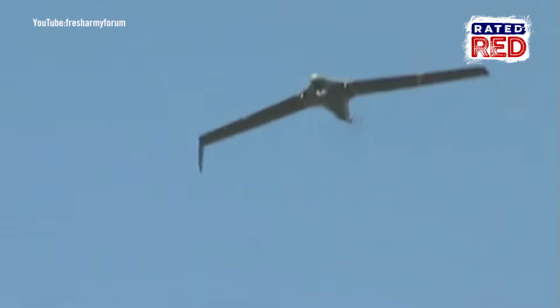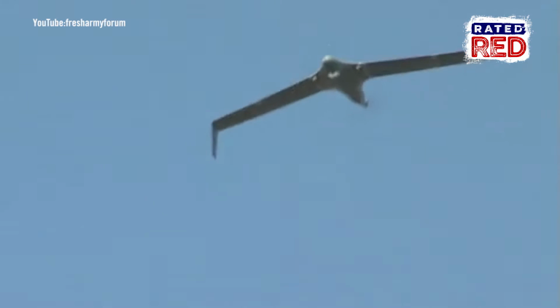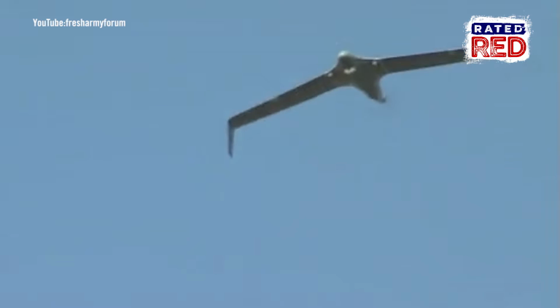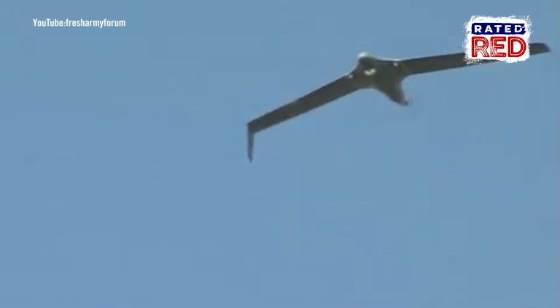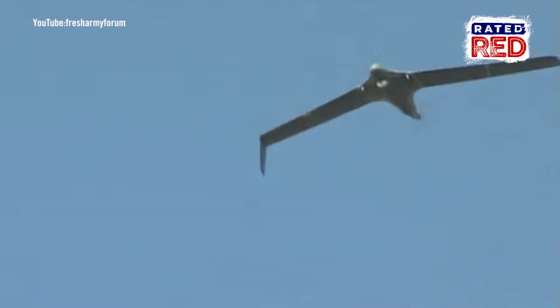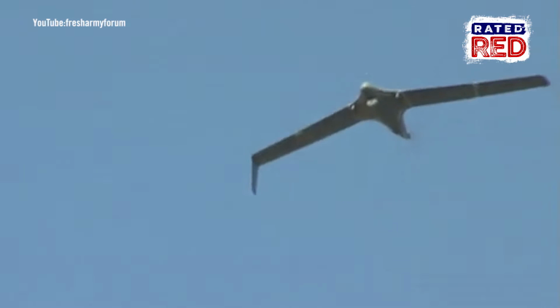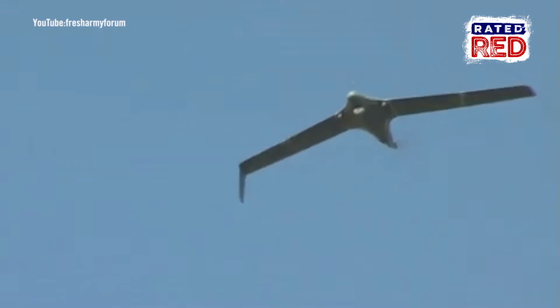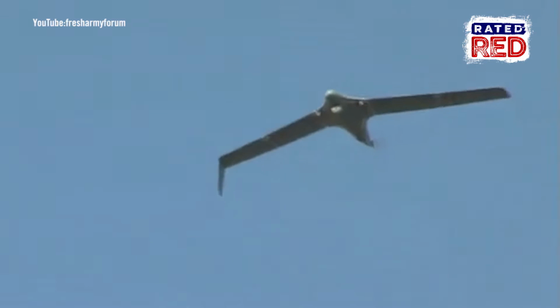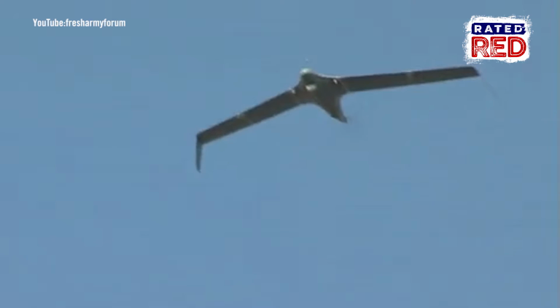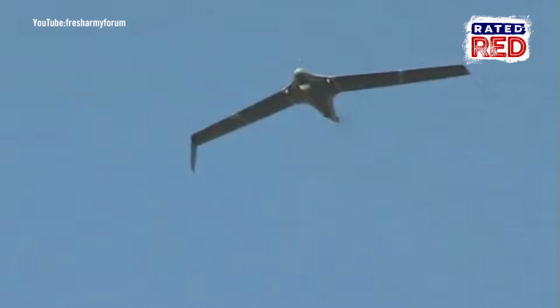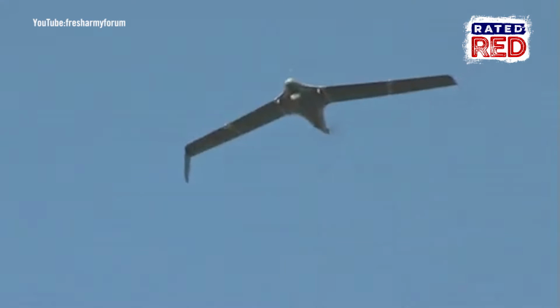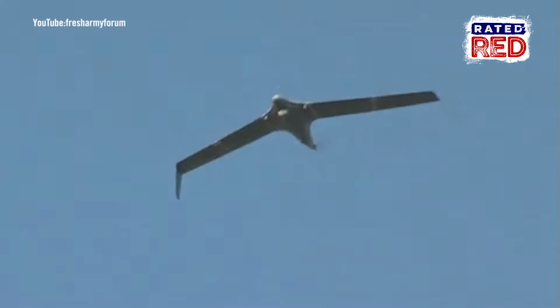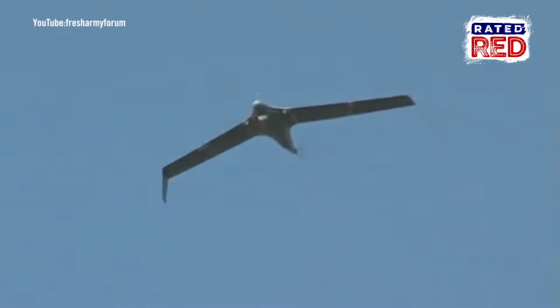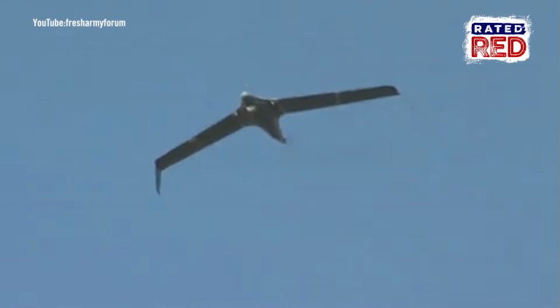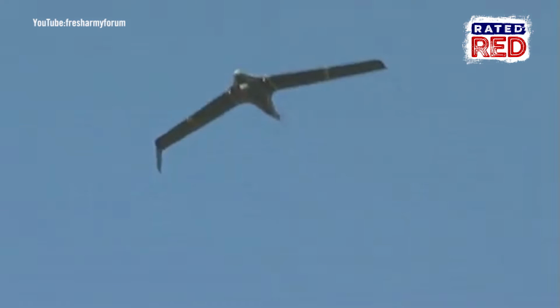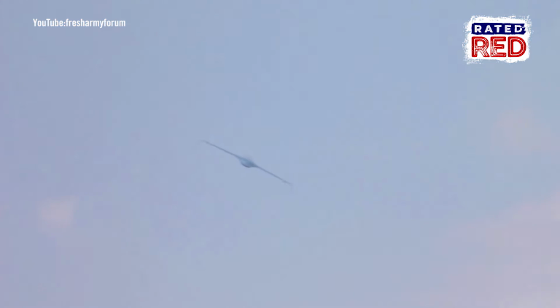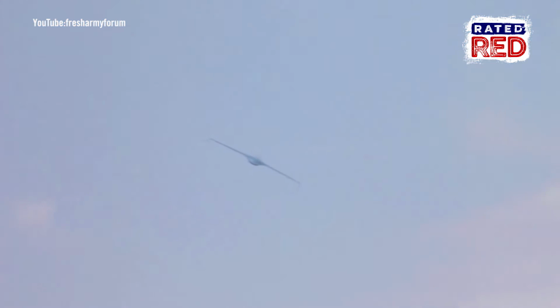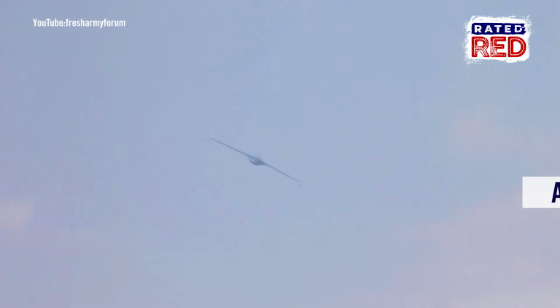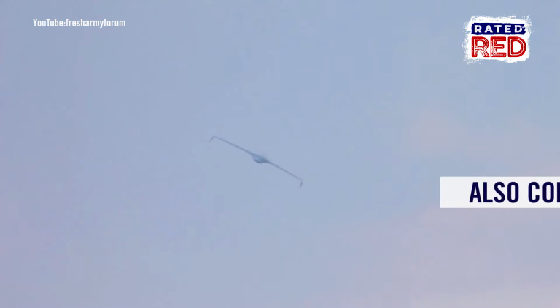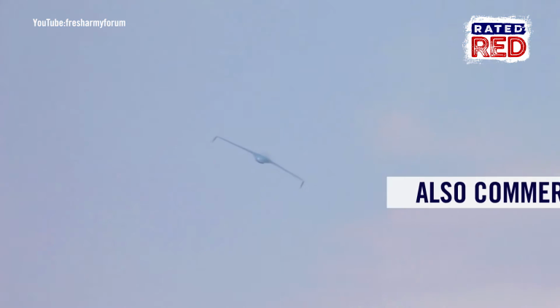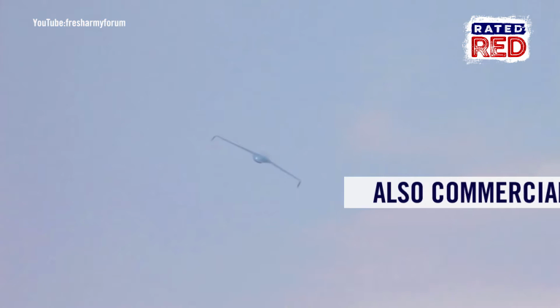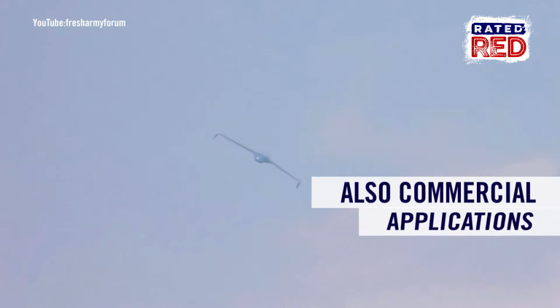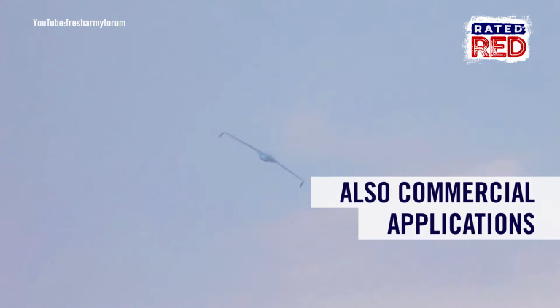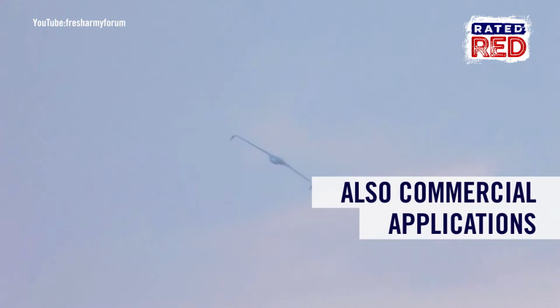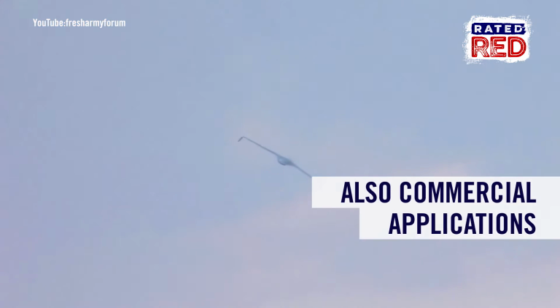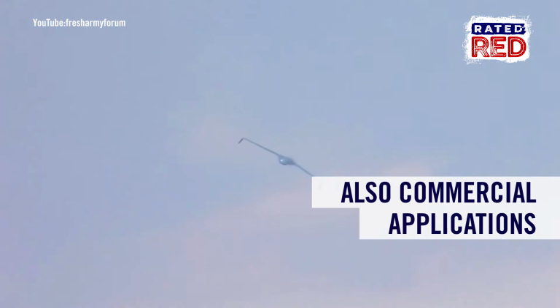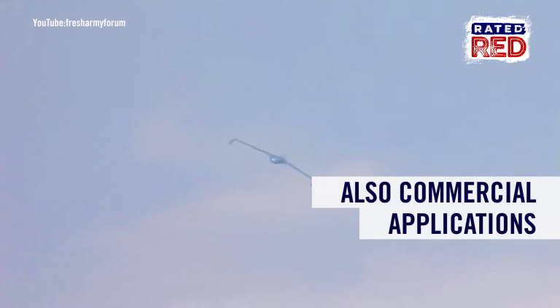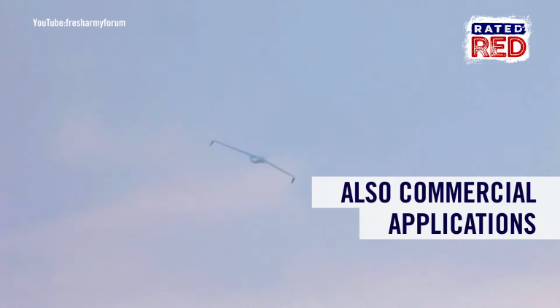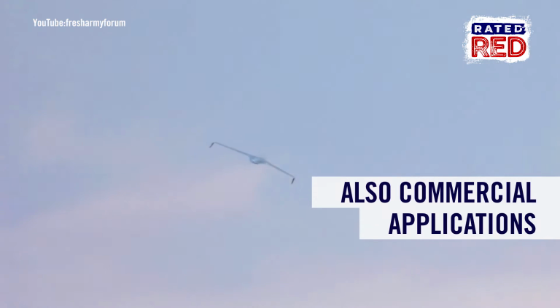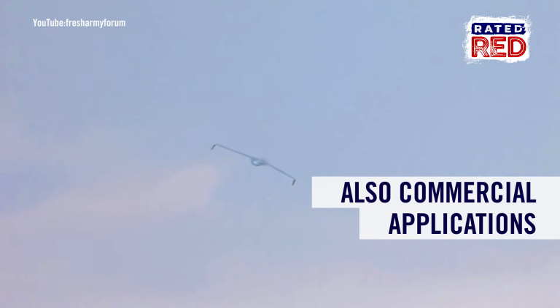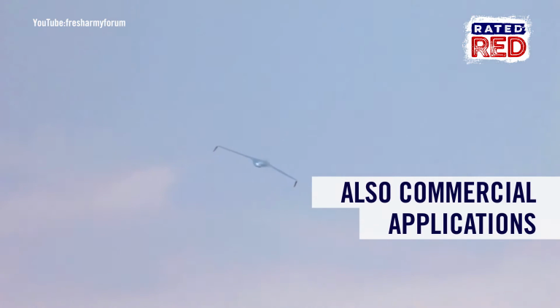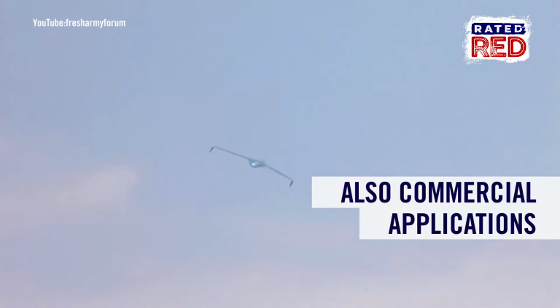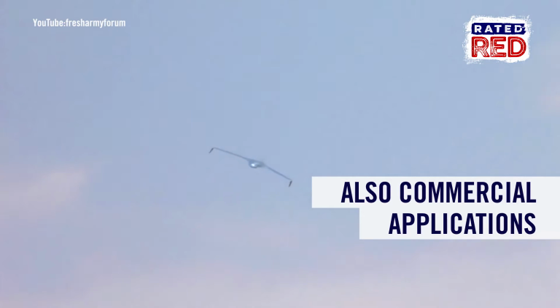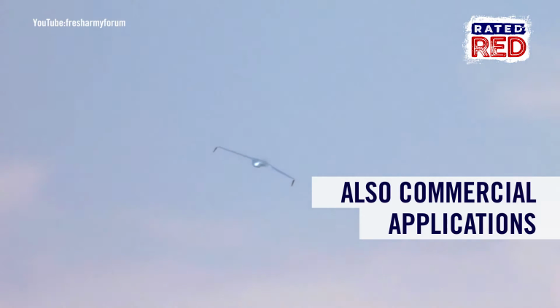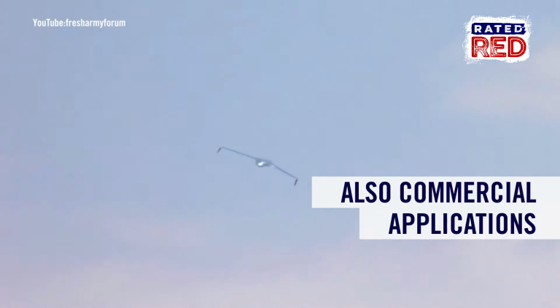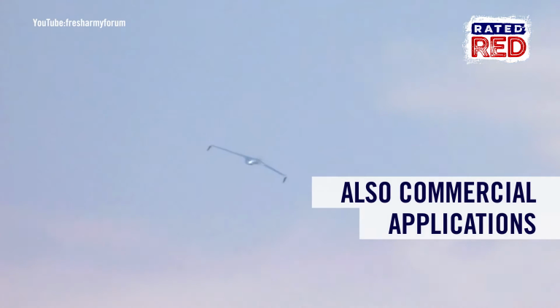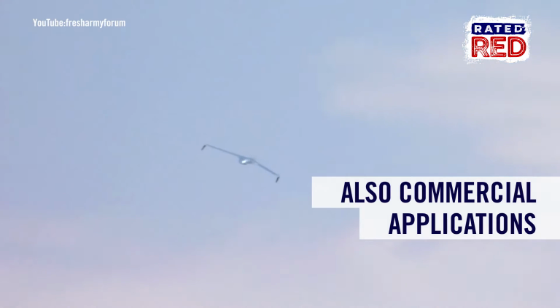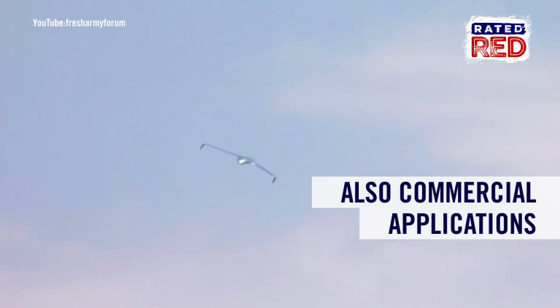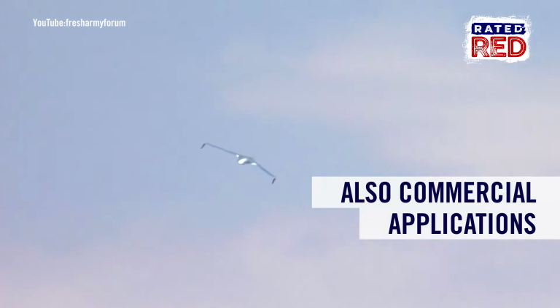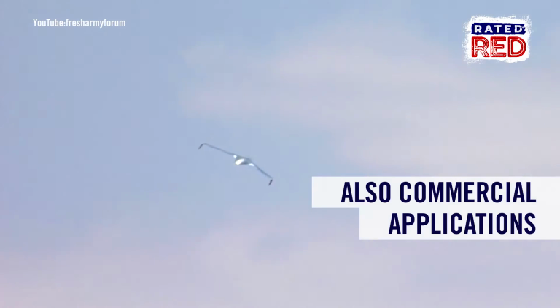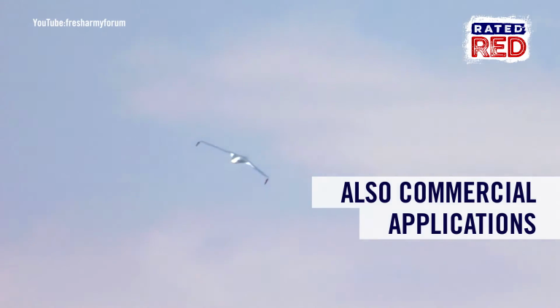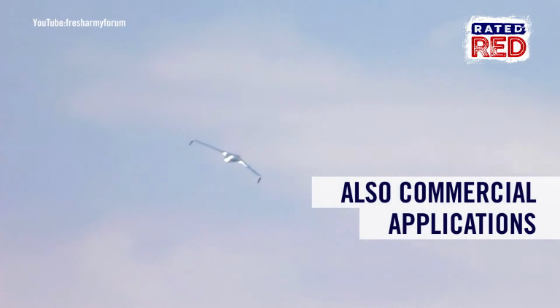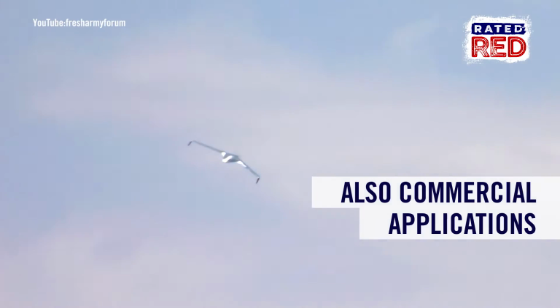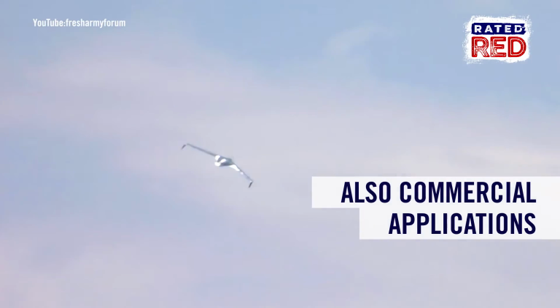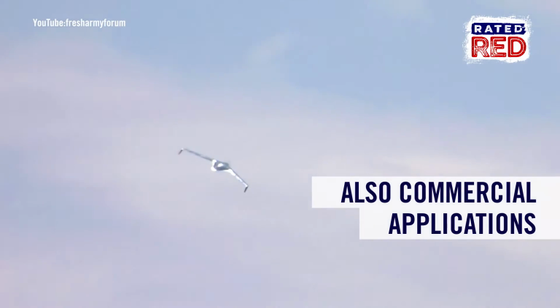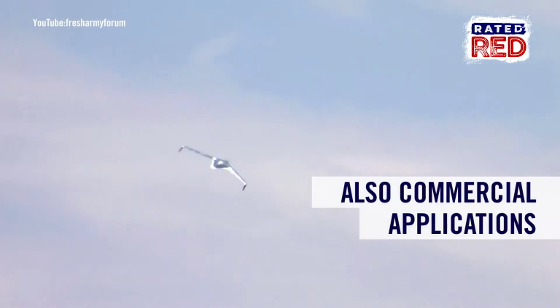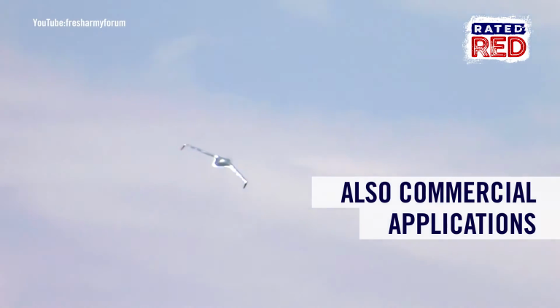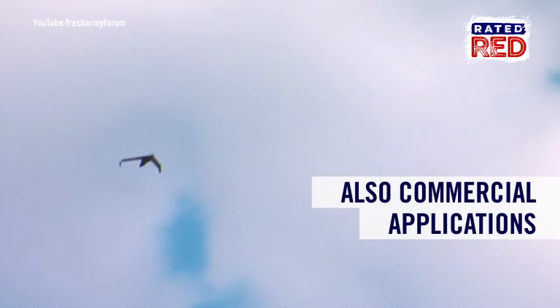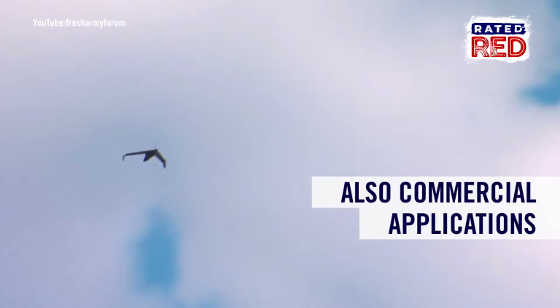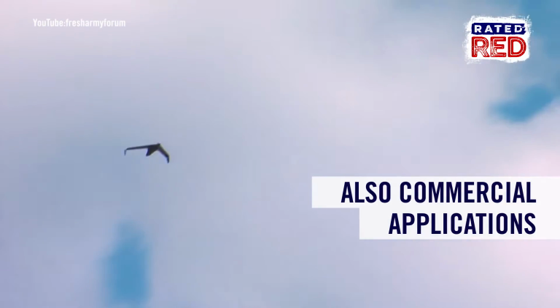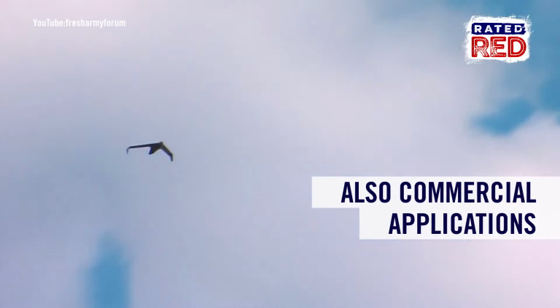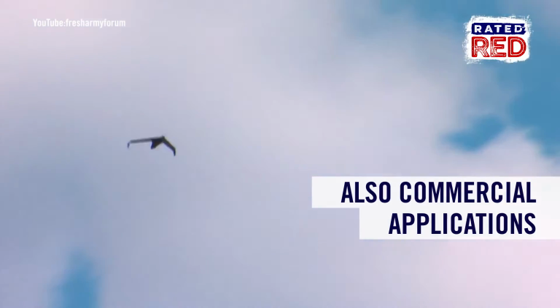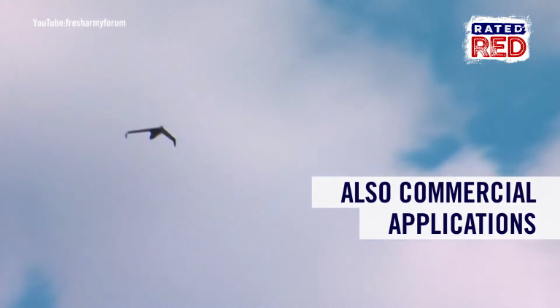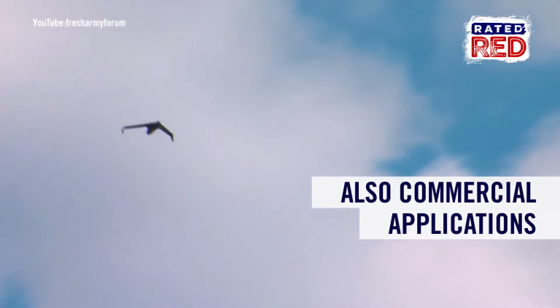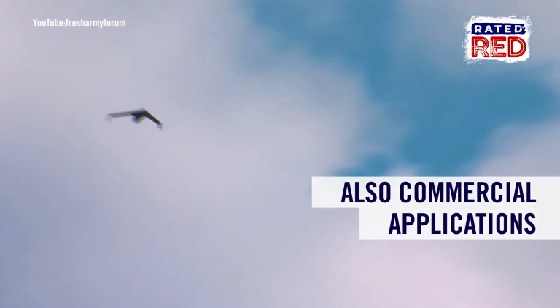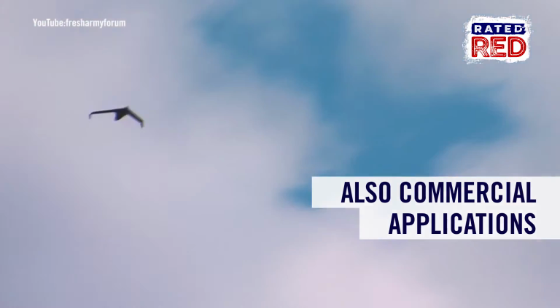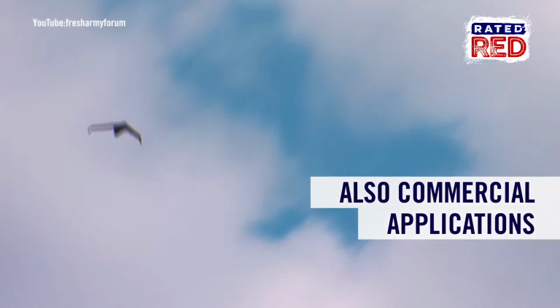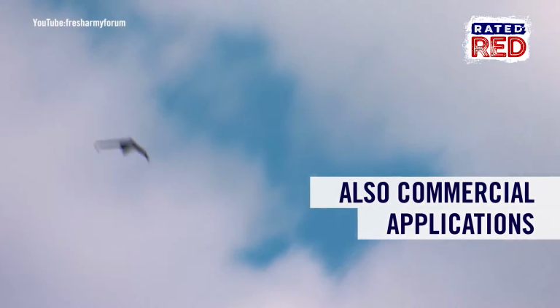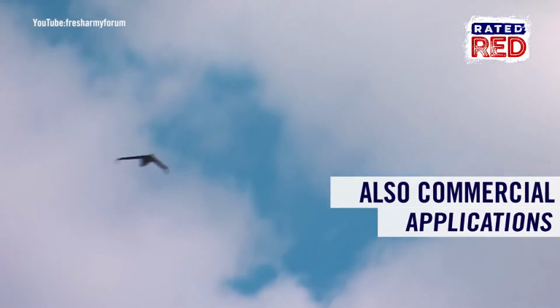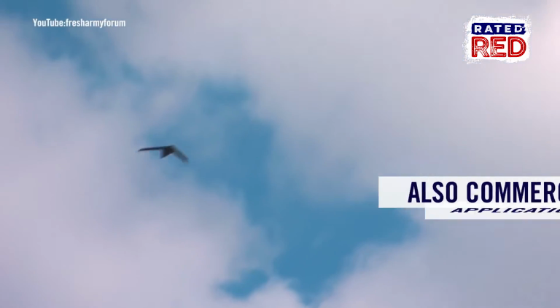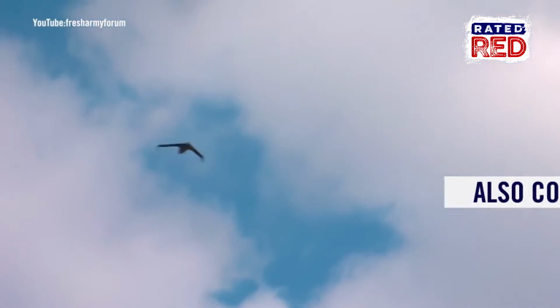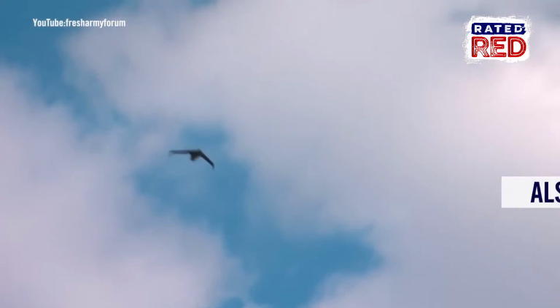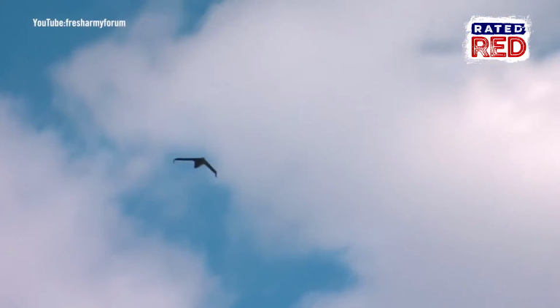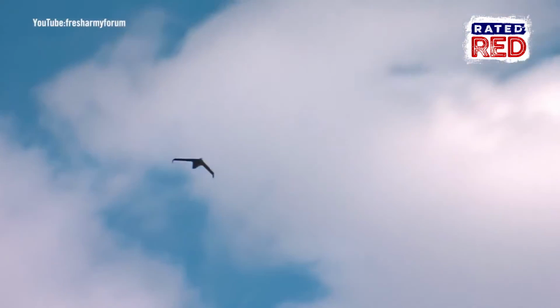It has commercial applications as well. The BirdEye can be used to monitor oil and gas lines, as well as rapidly survey disaster areas.